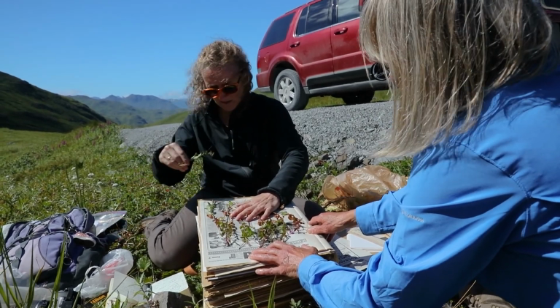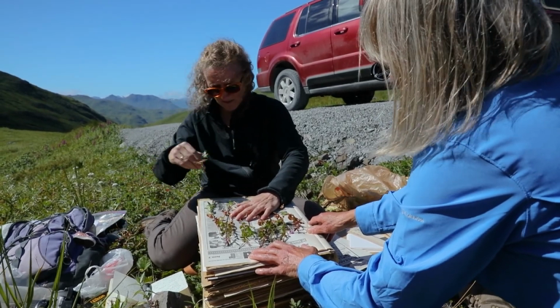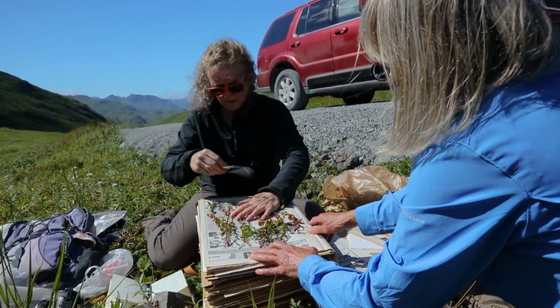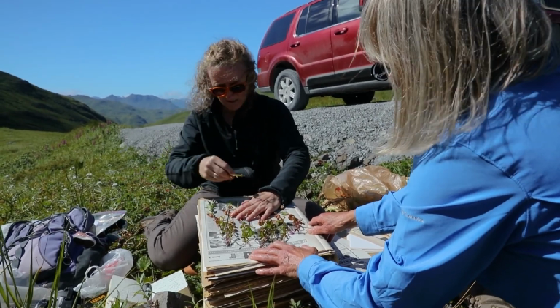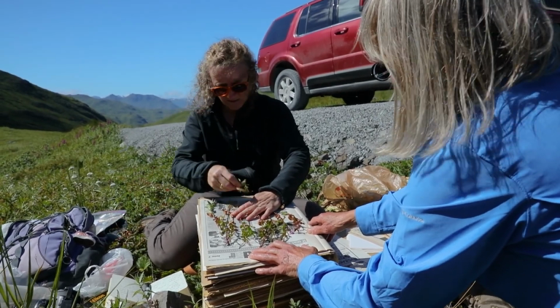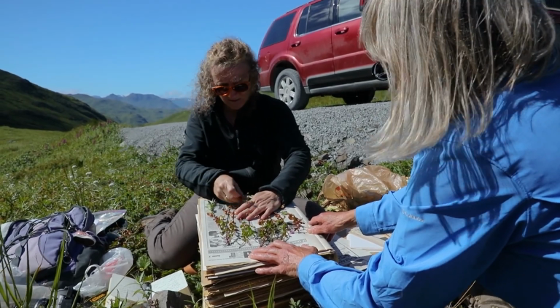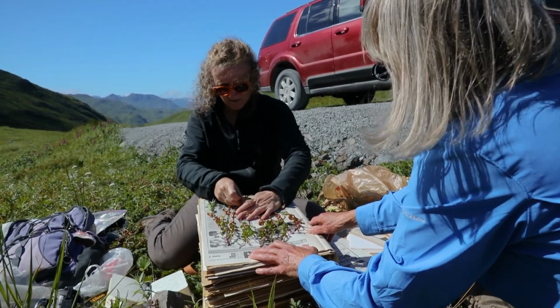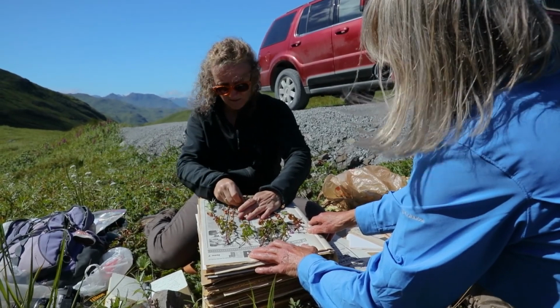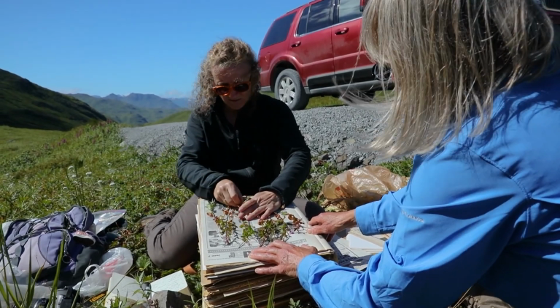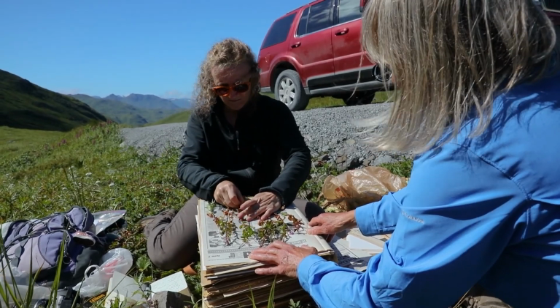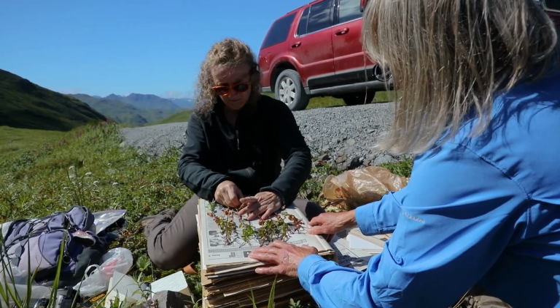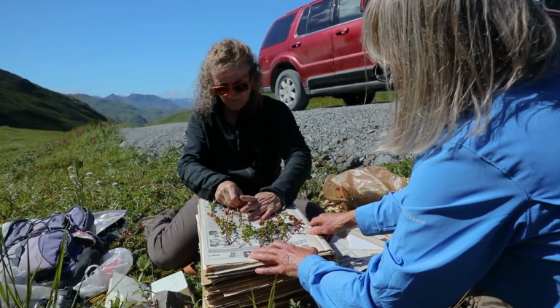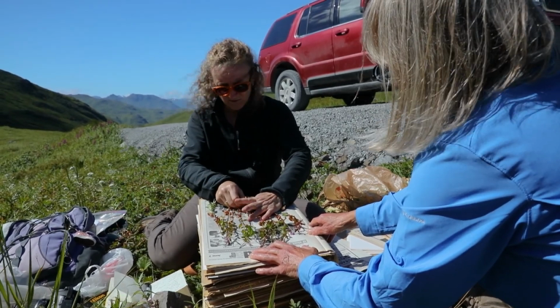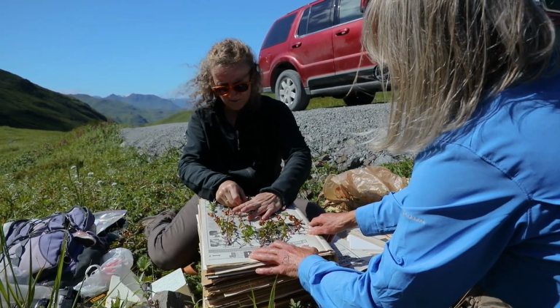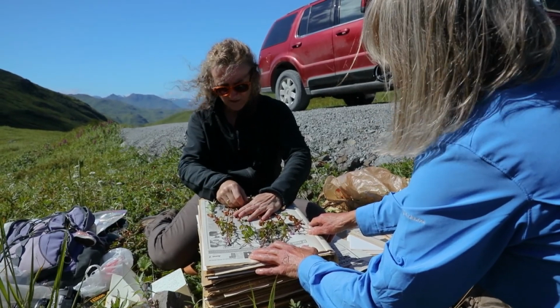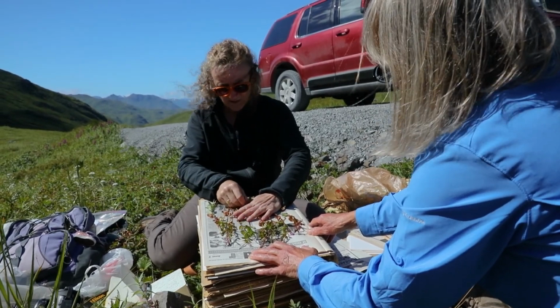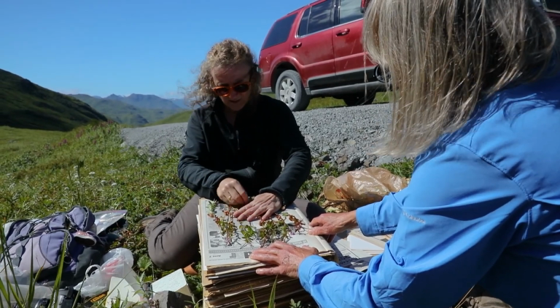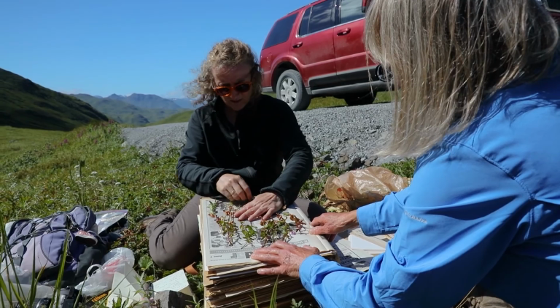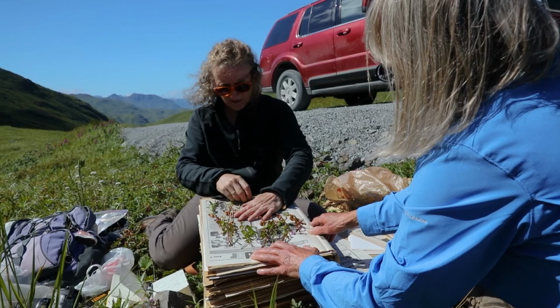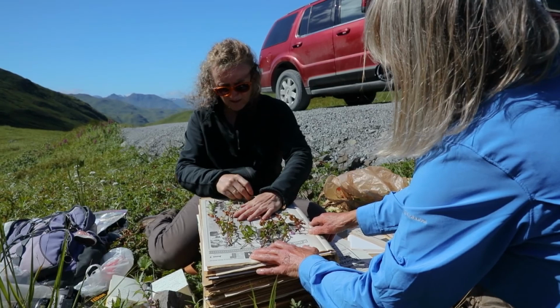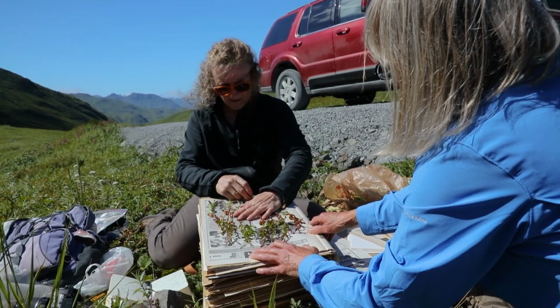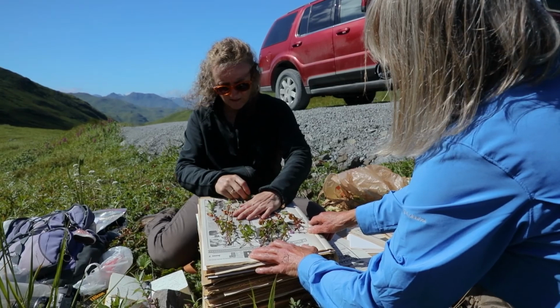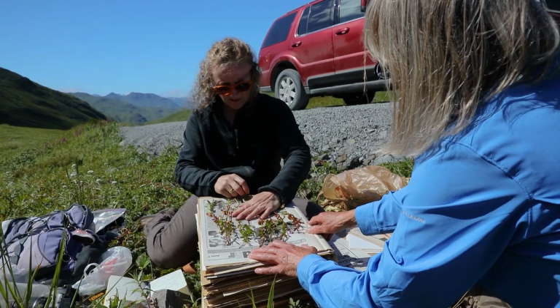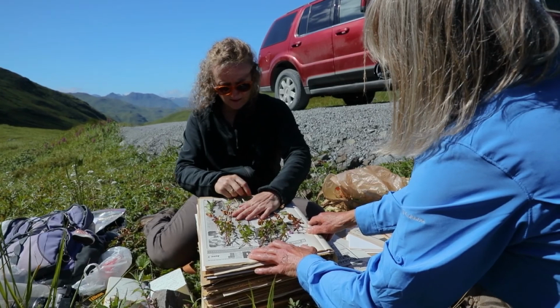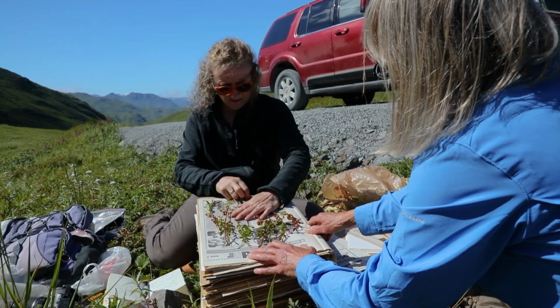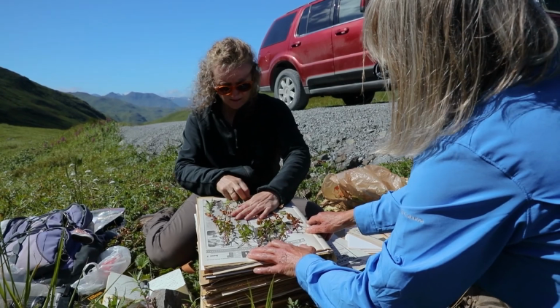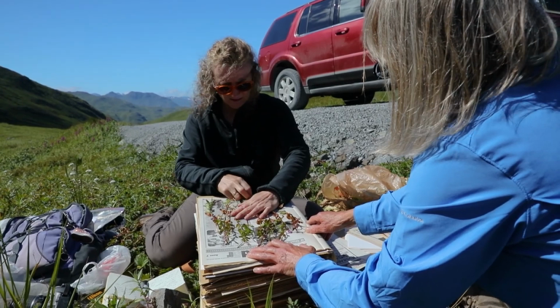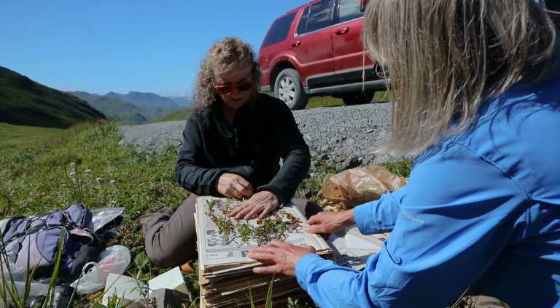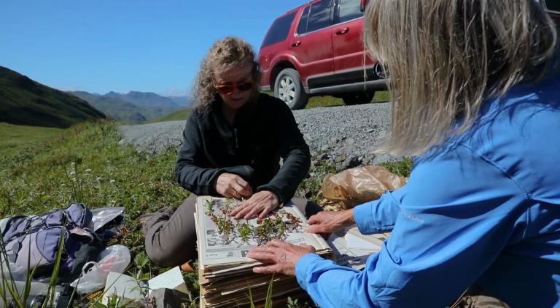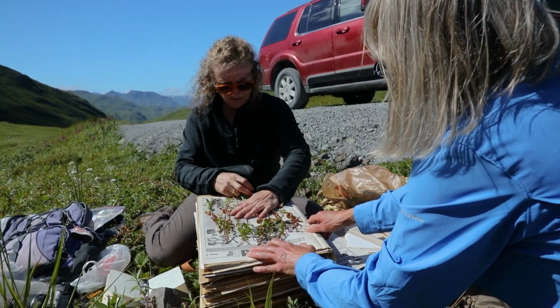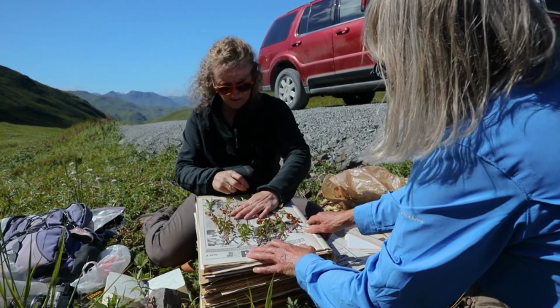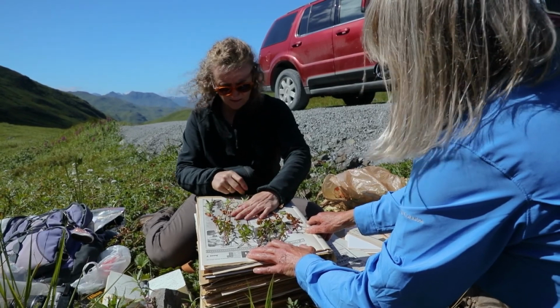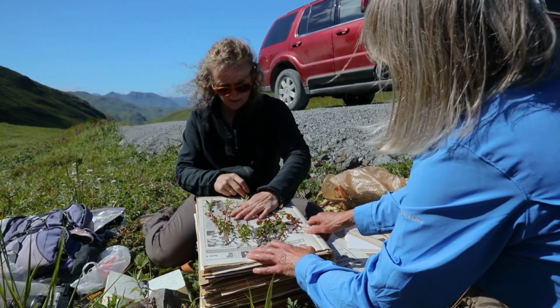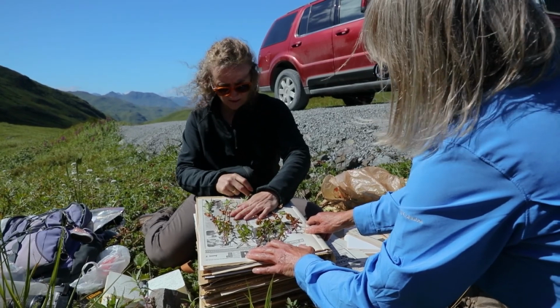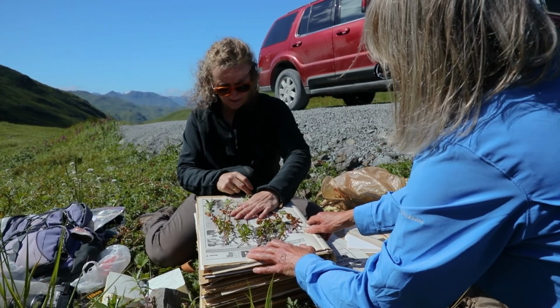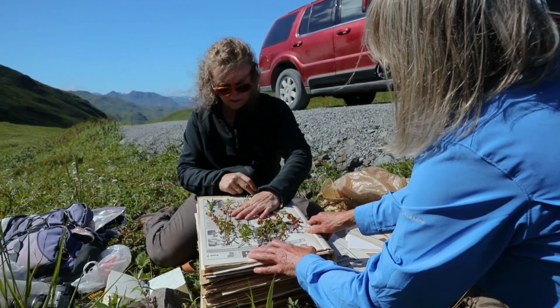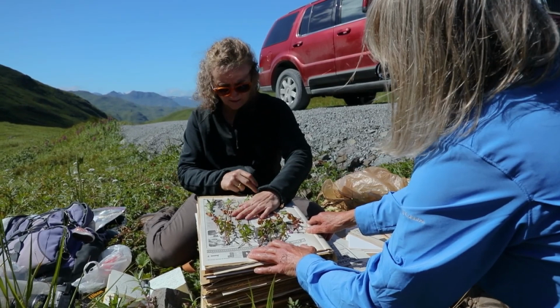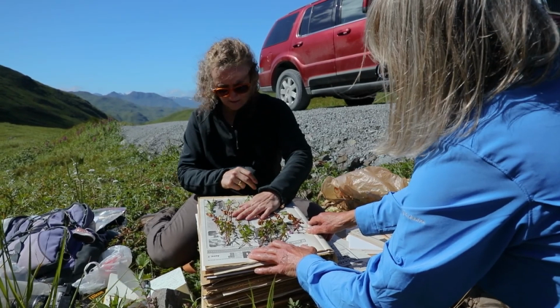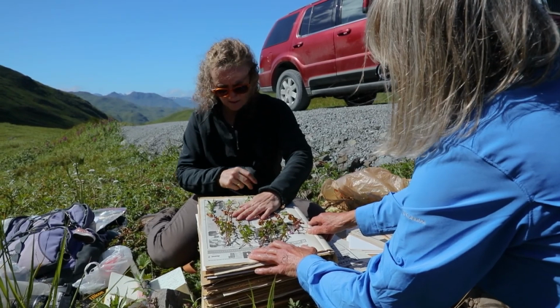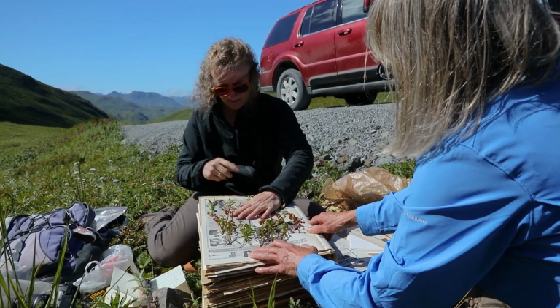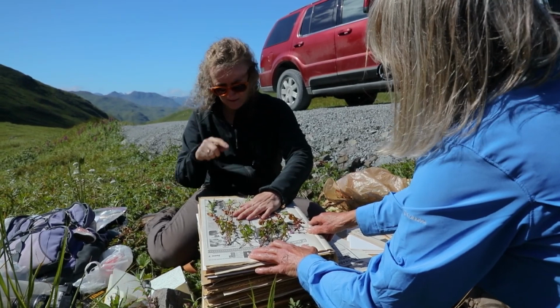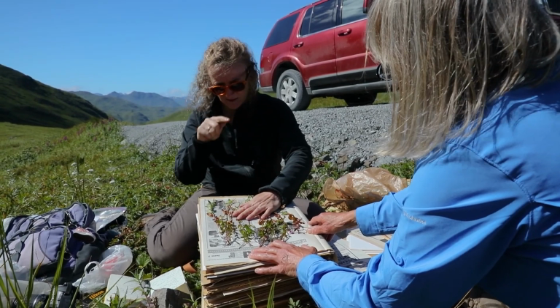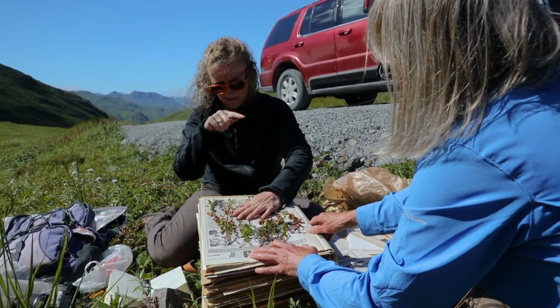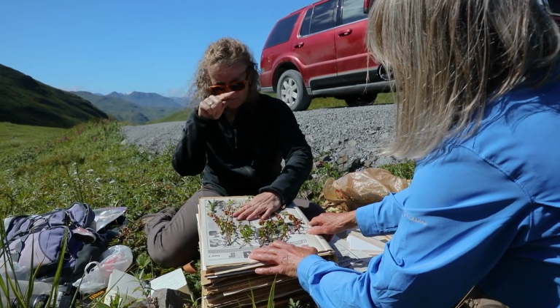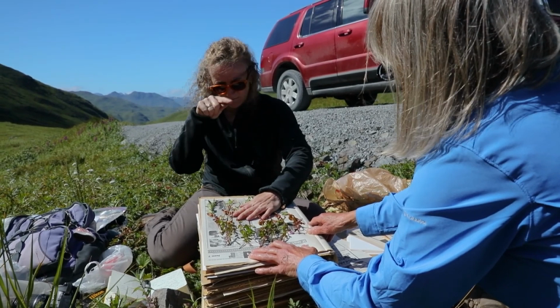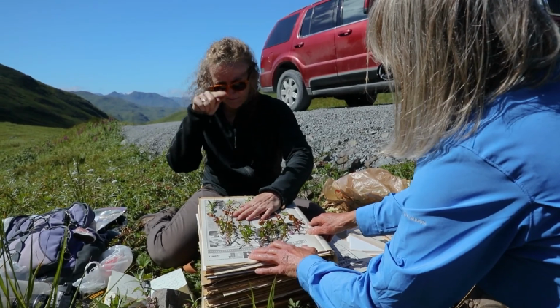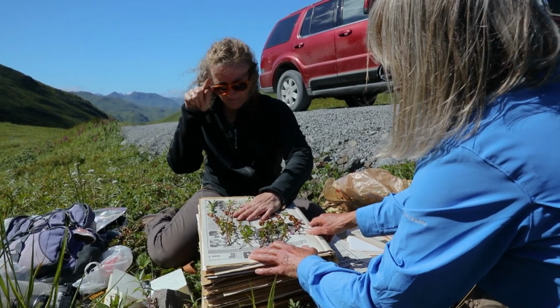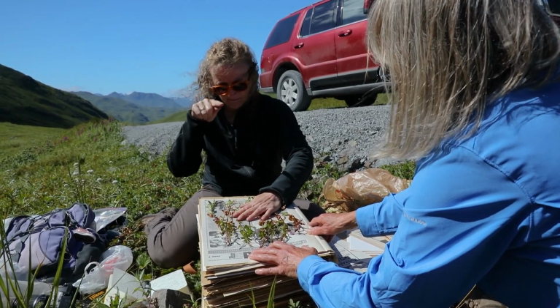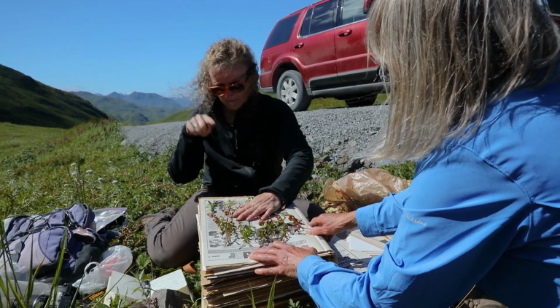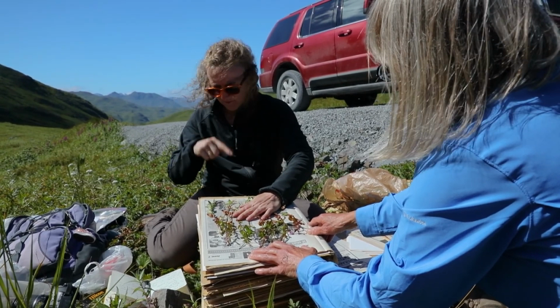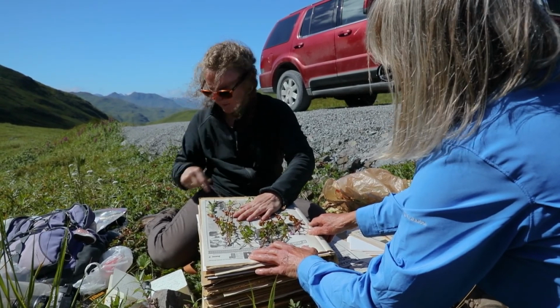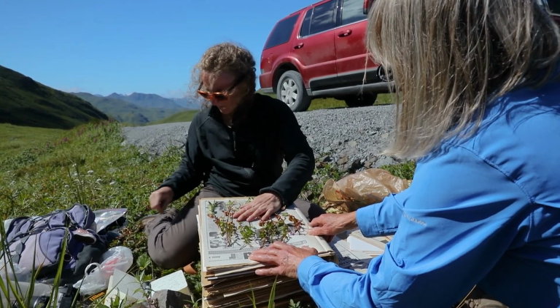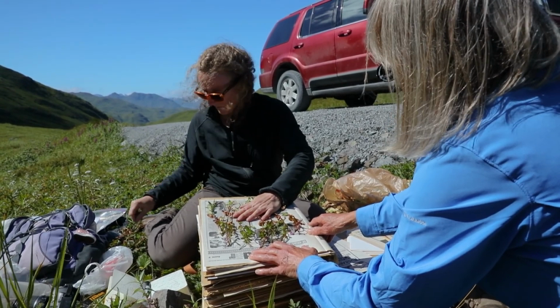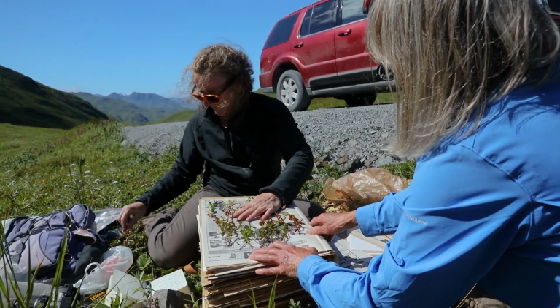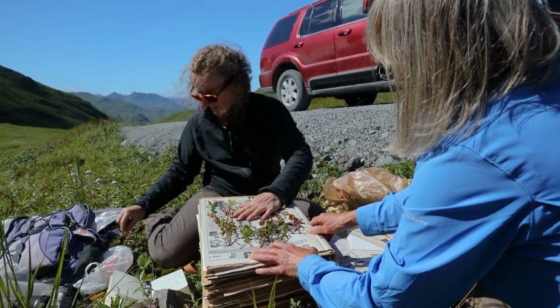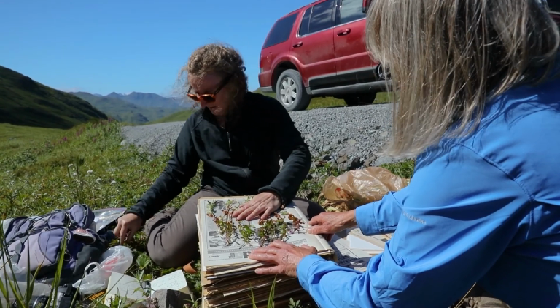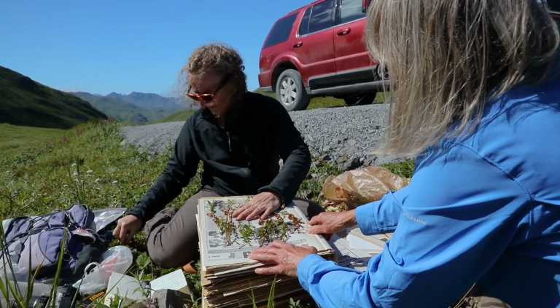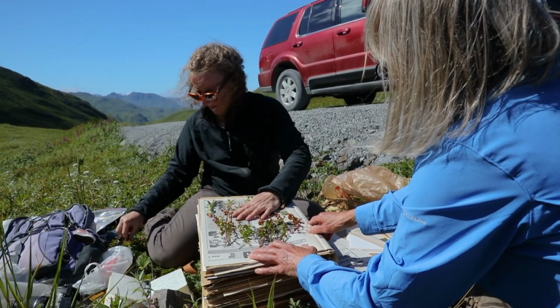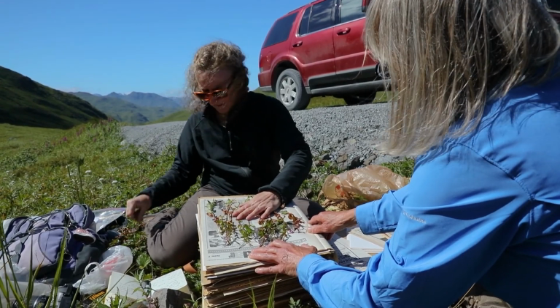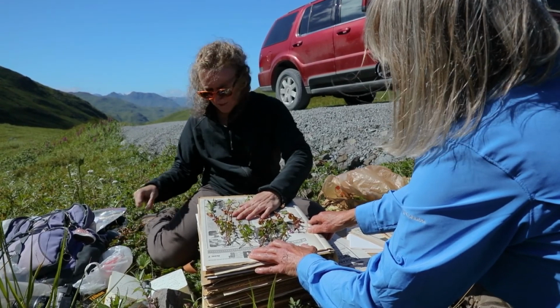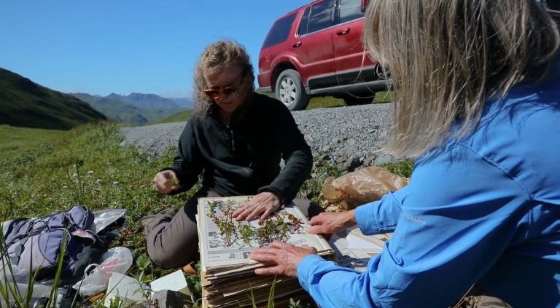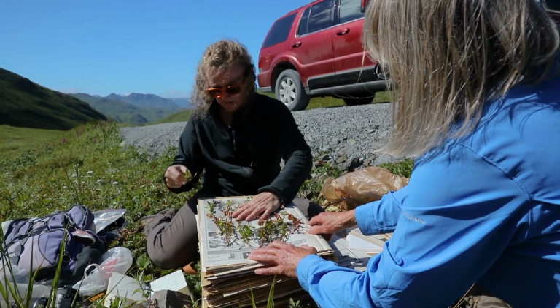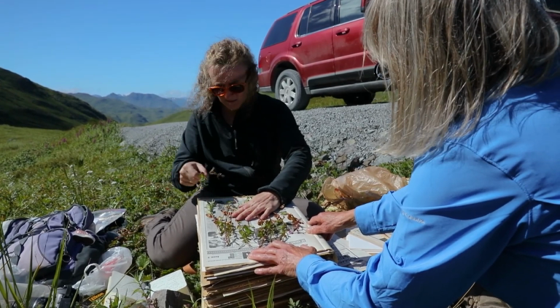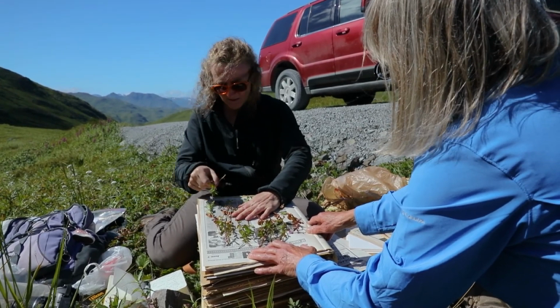The fruit, in this case, is a nutlet. That's that spiny thing that you saw.